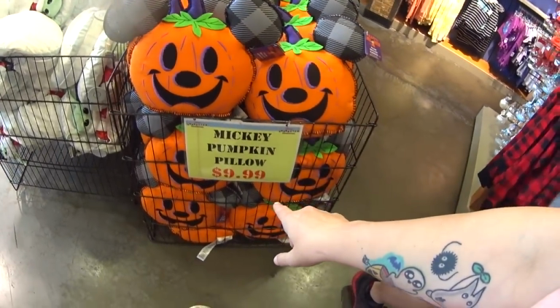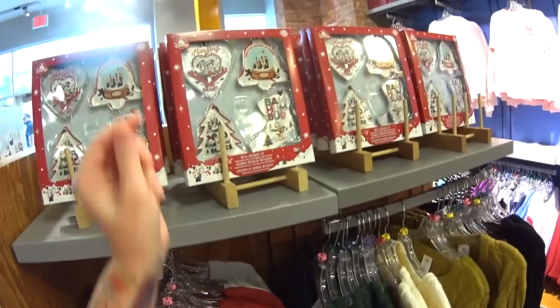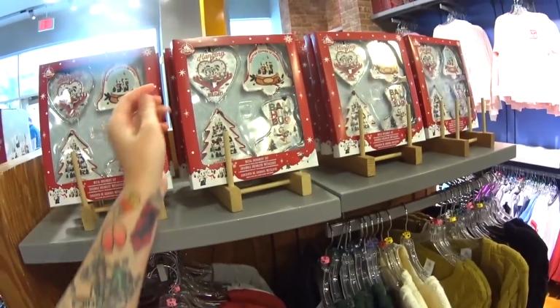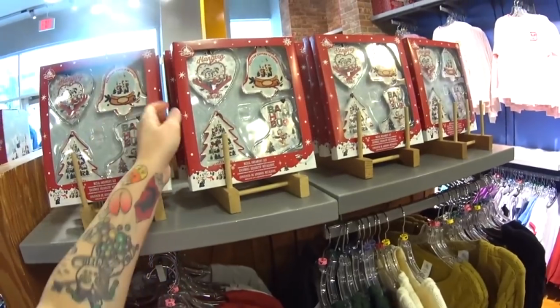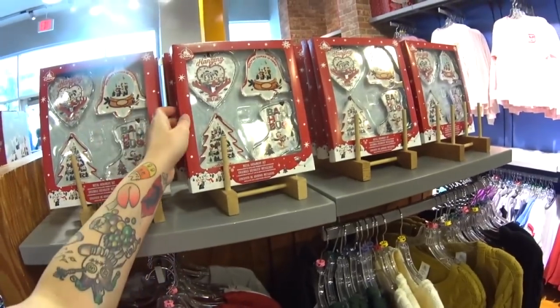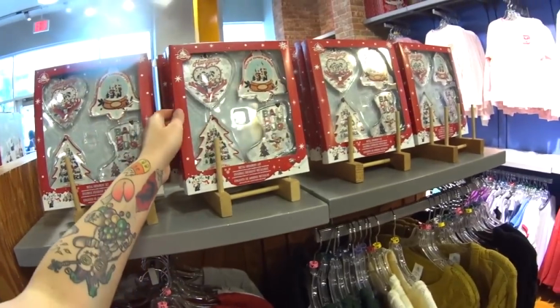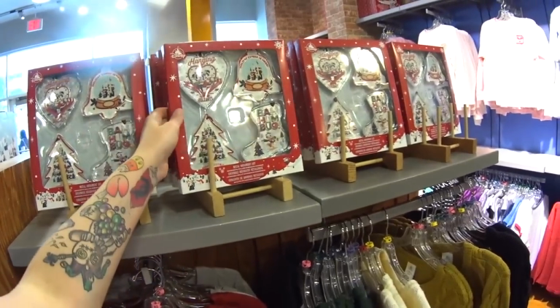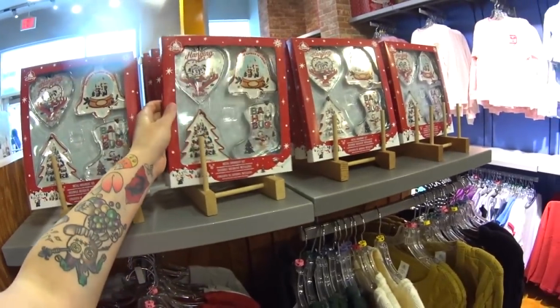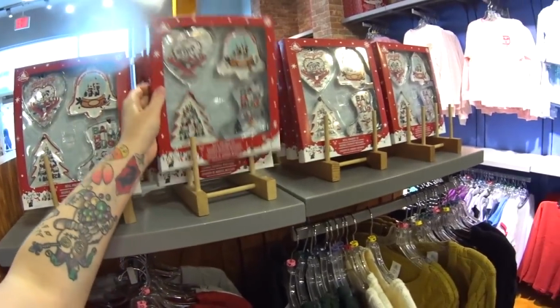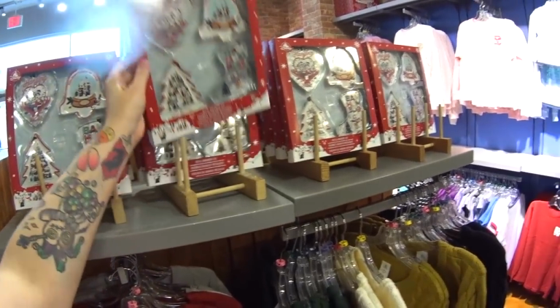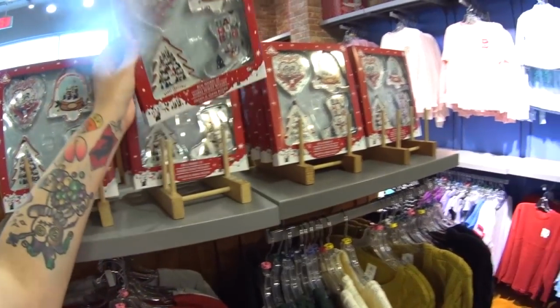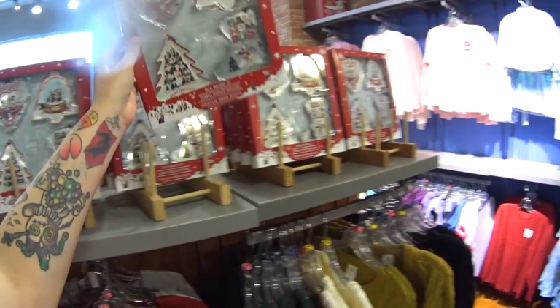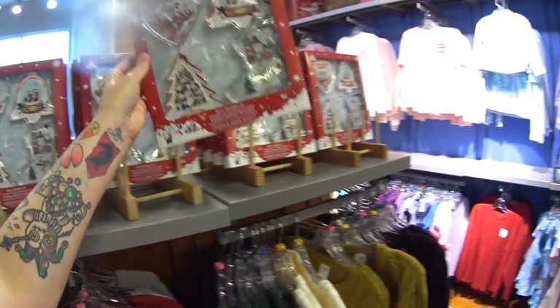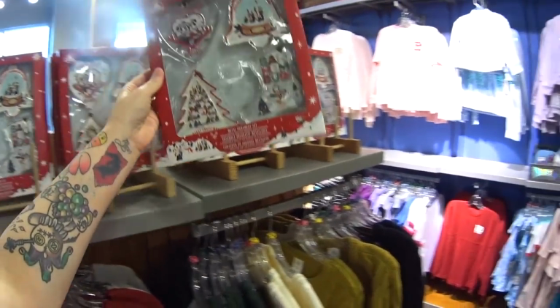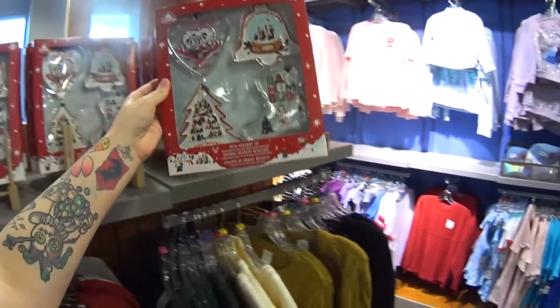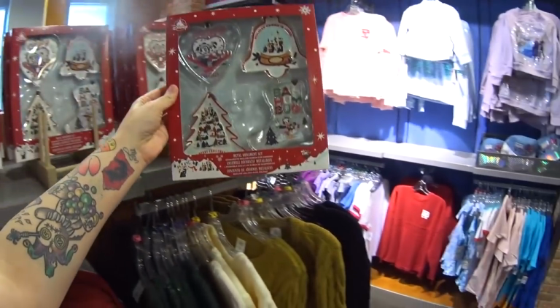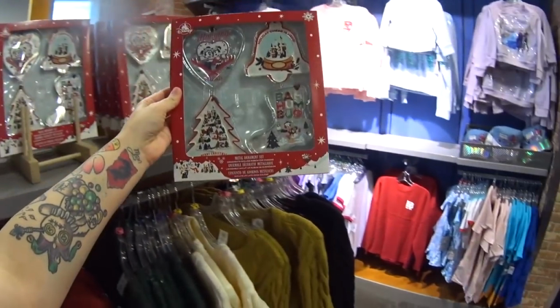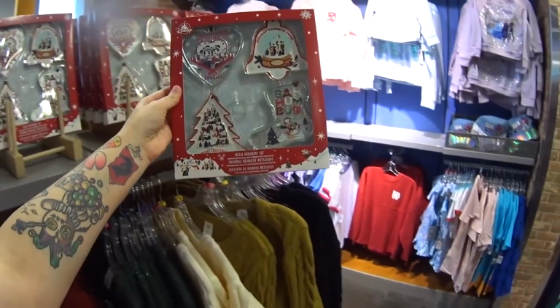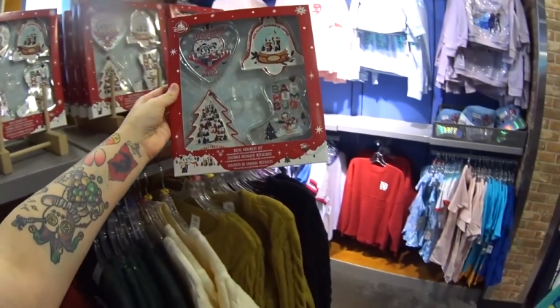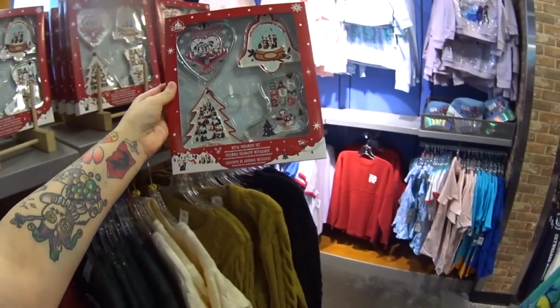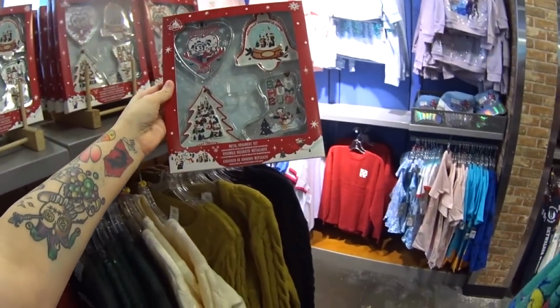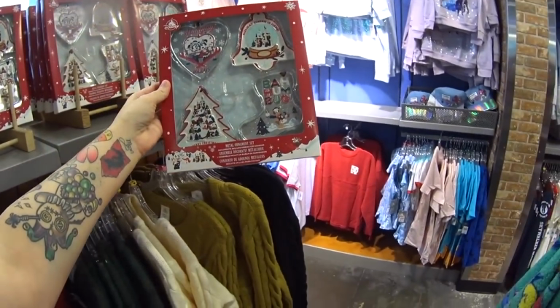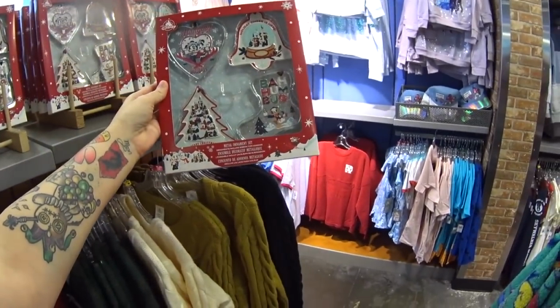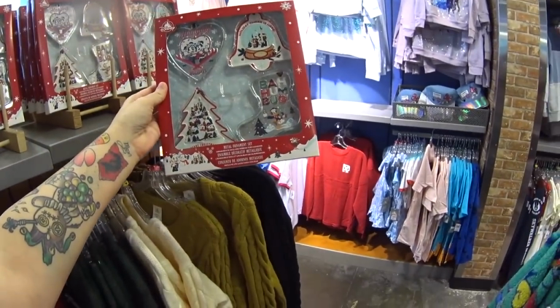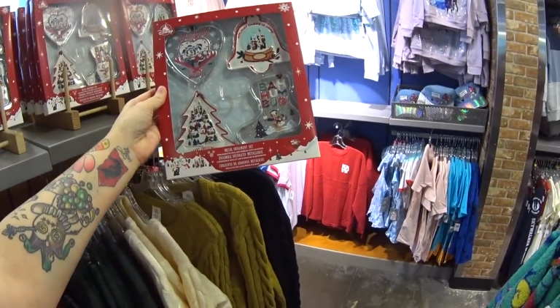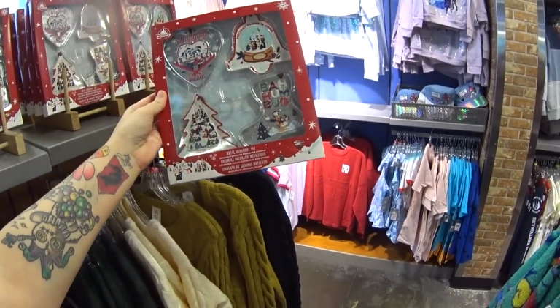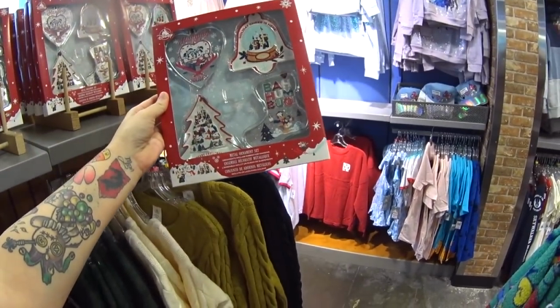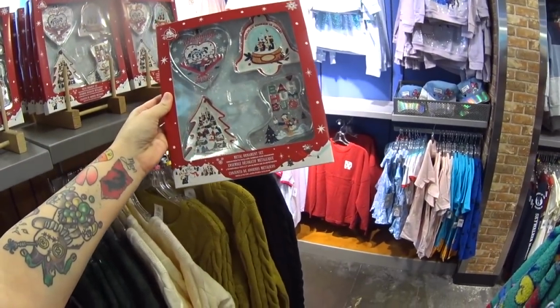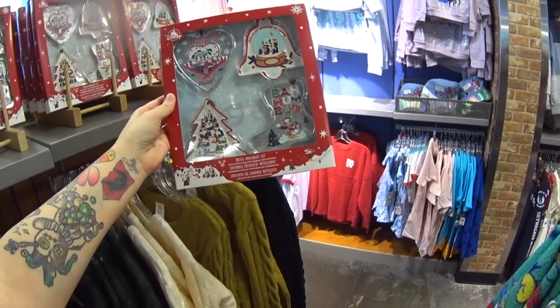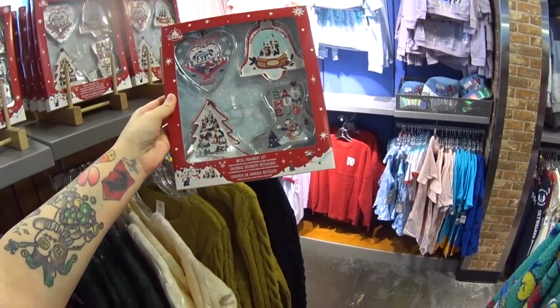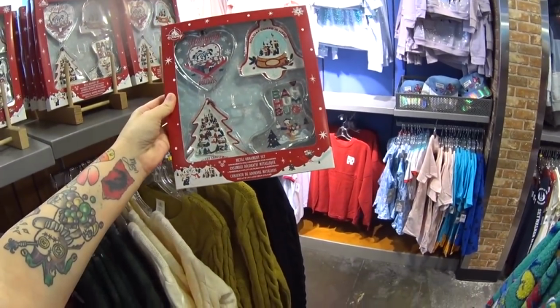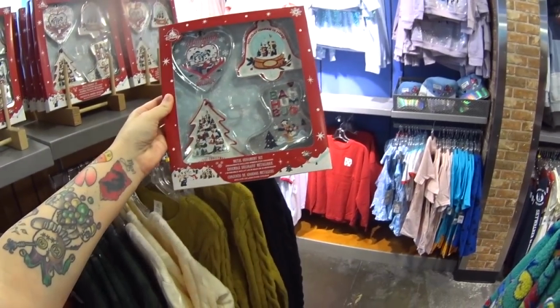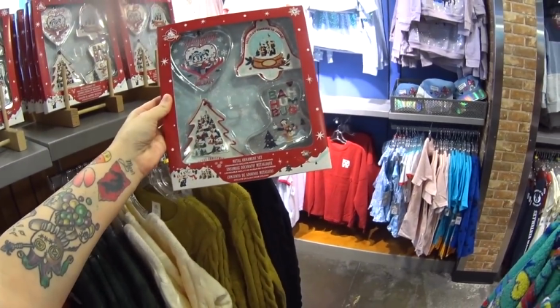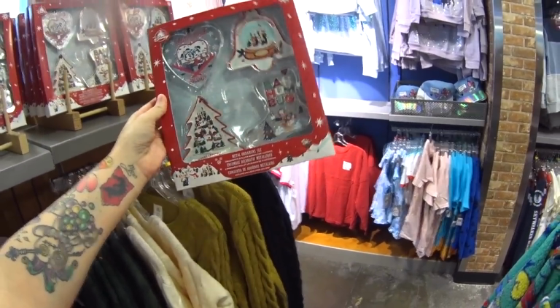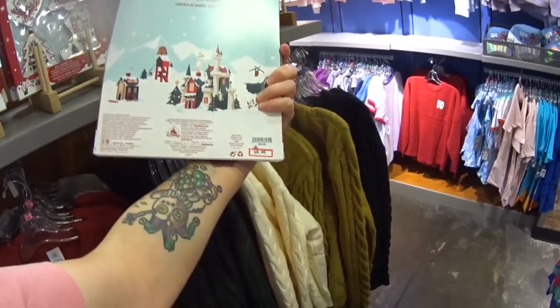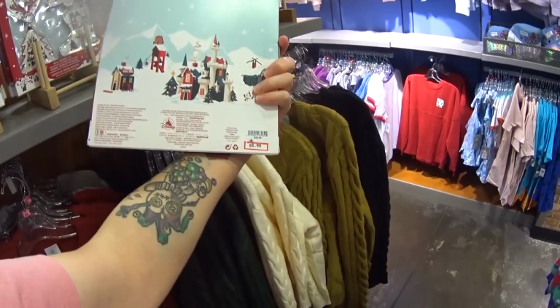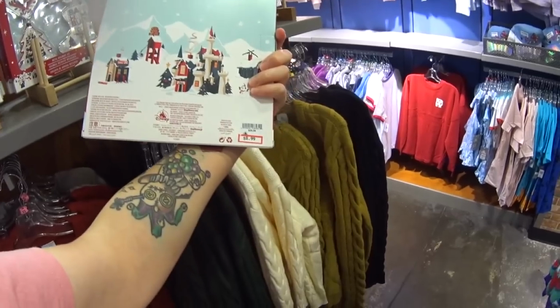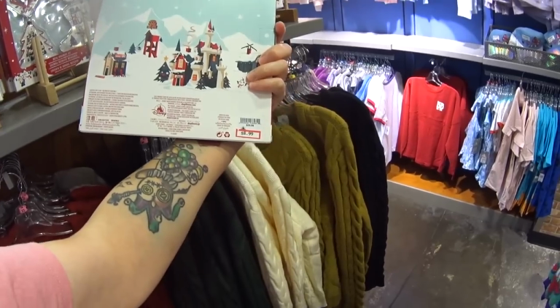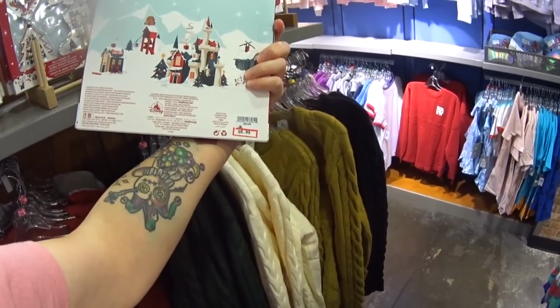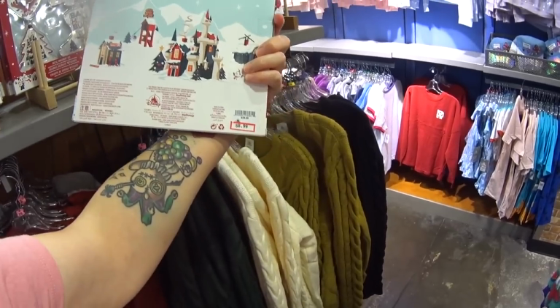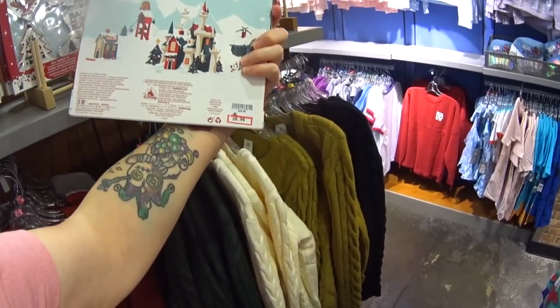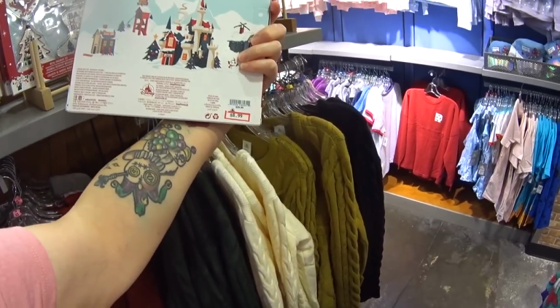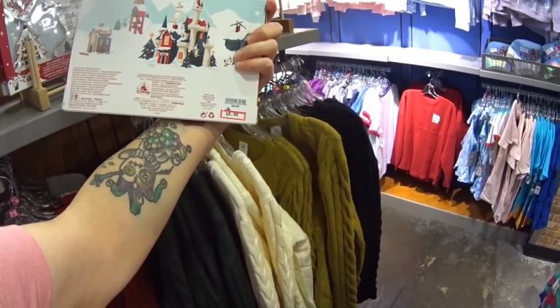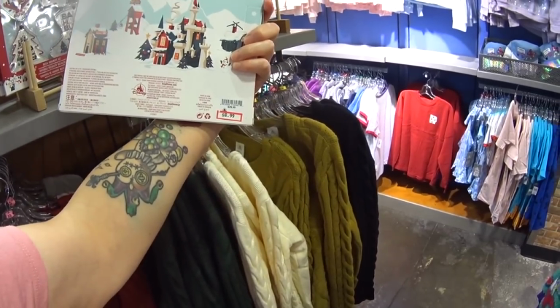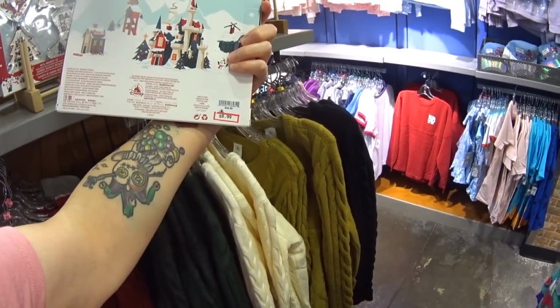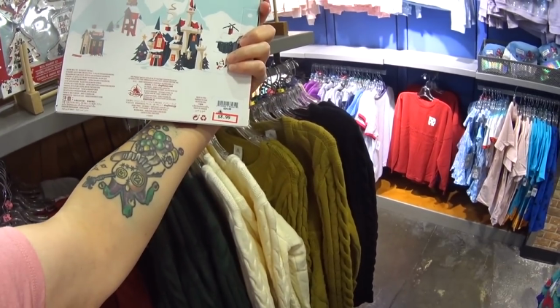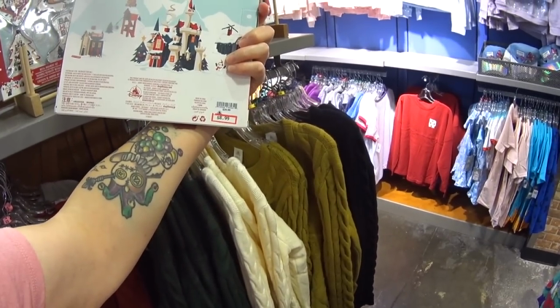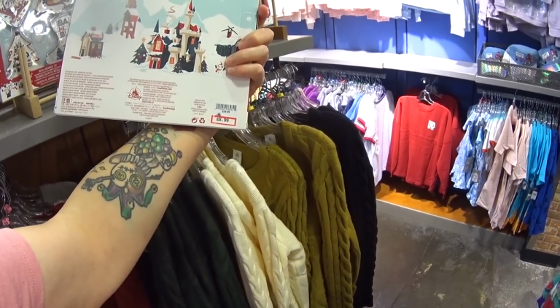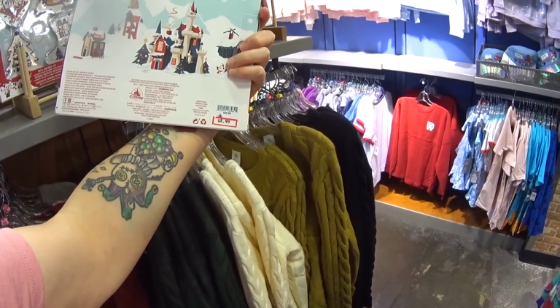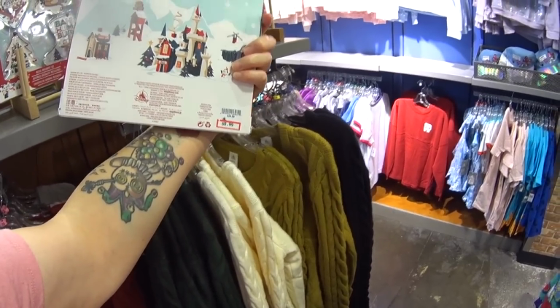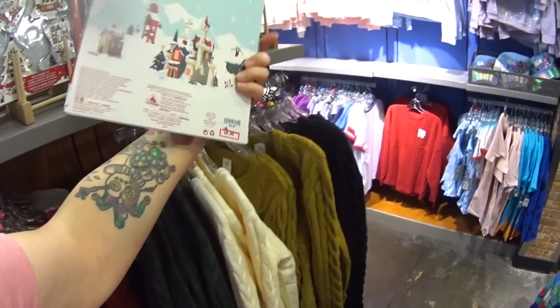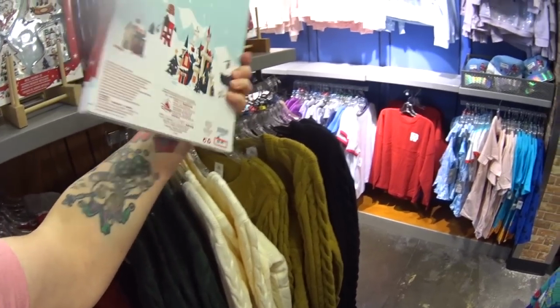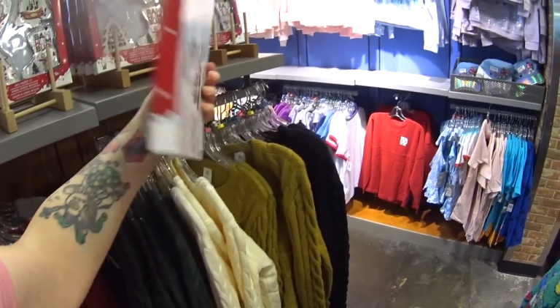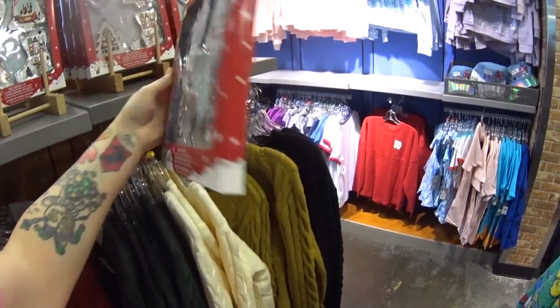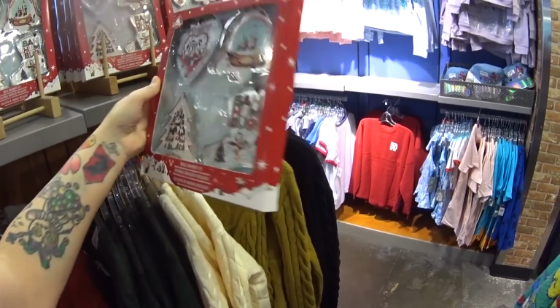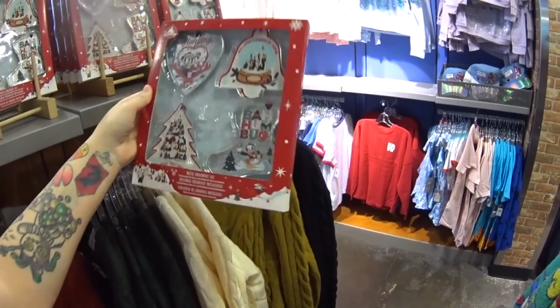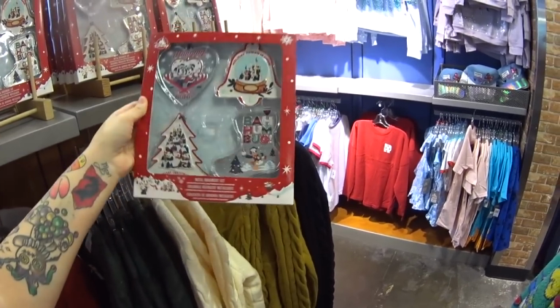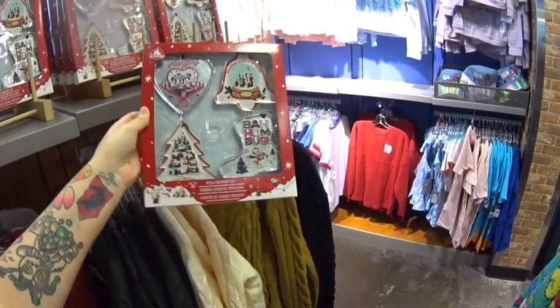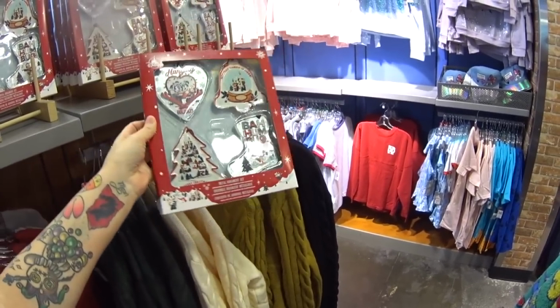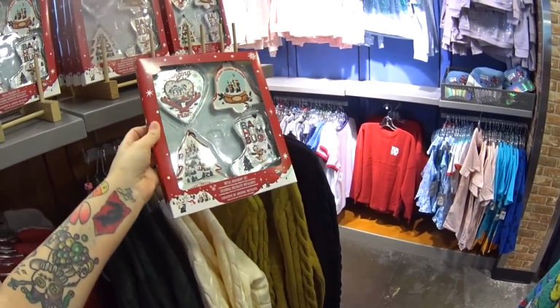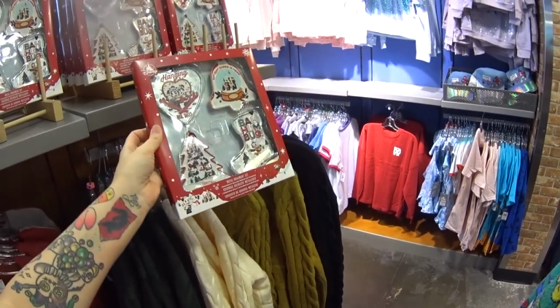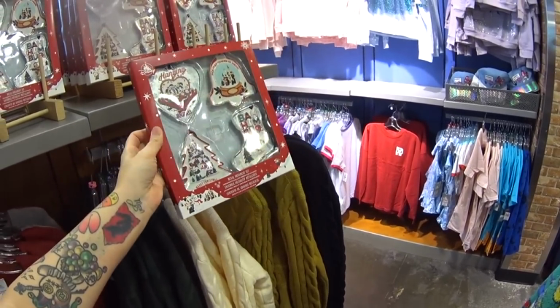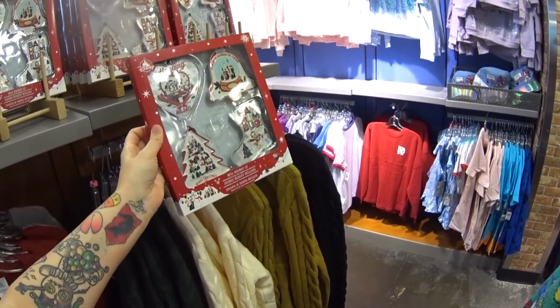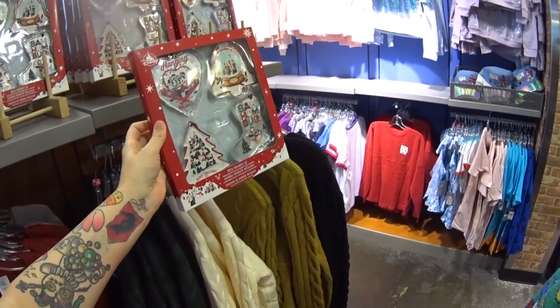And look at these metal ornament sets — you get four and it's $8.99 instead of $29.99.